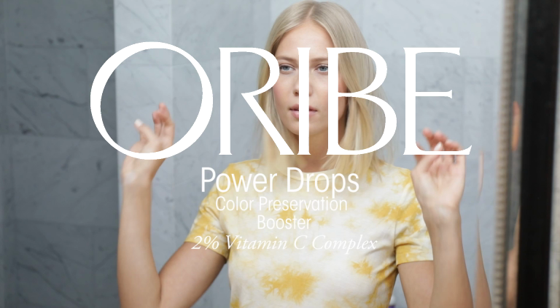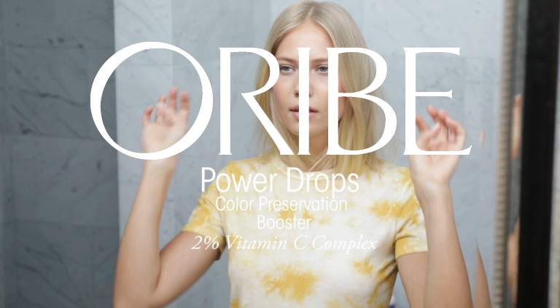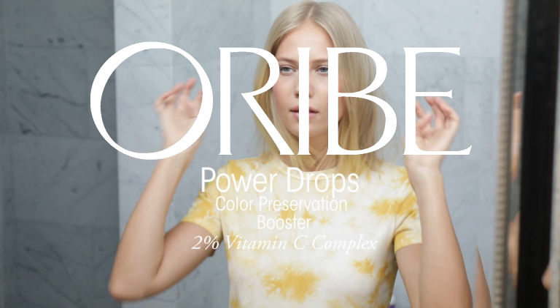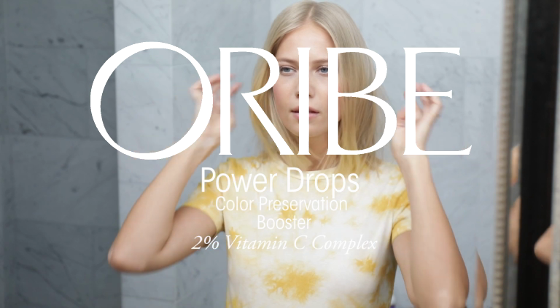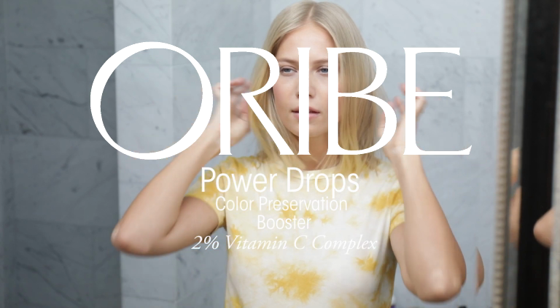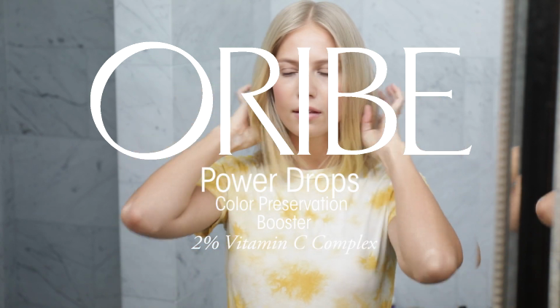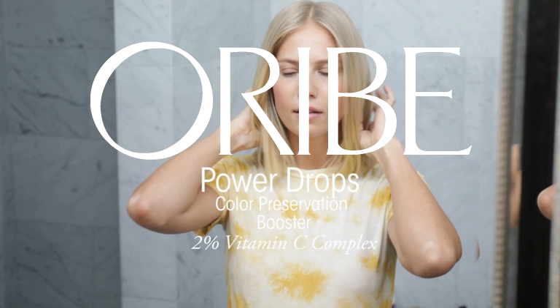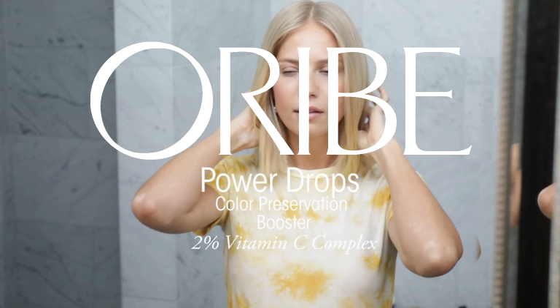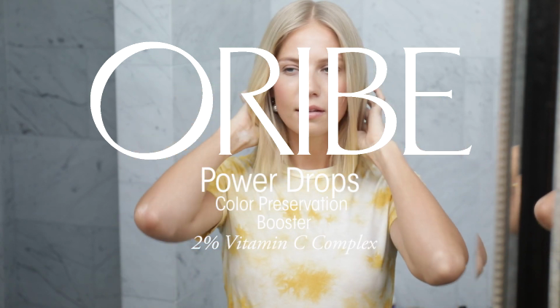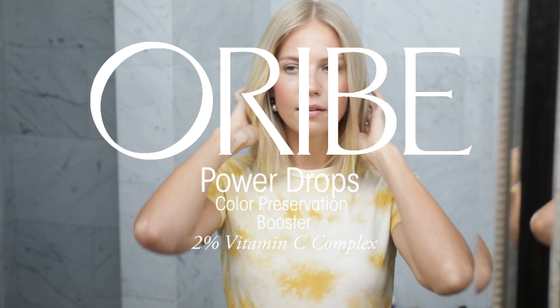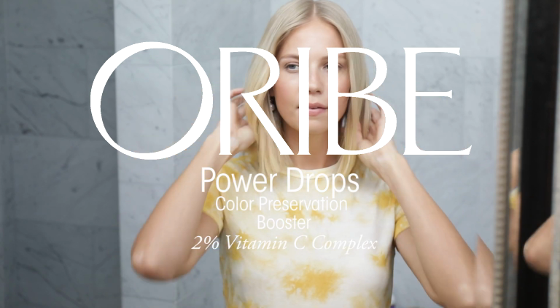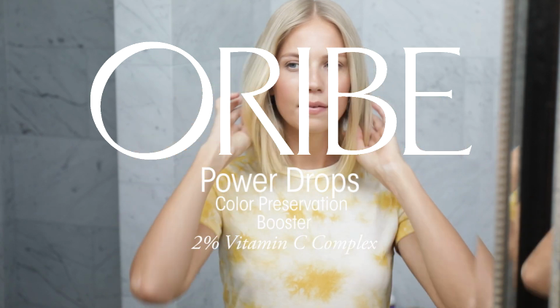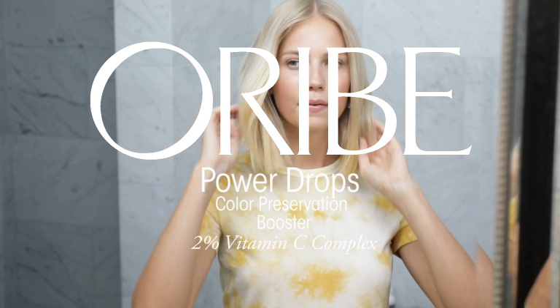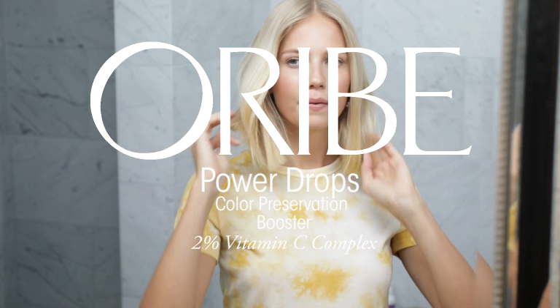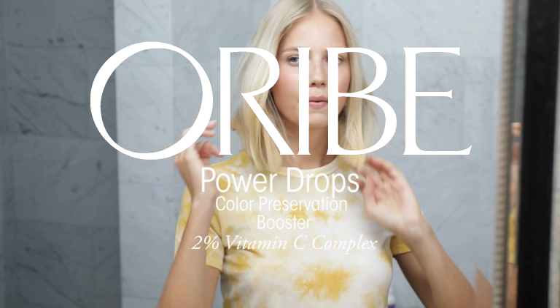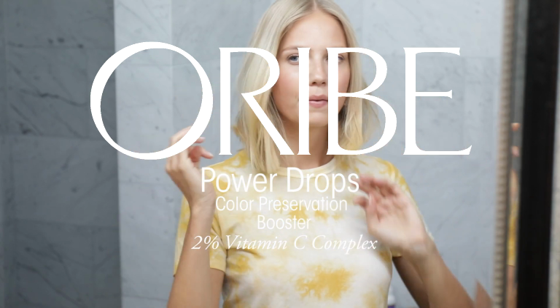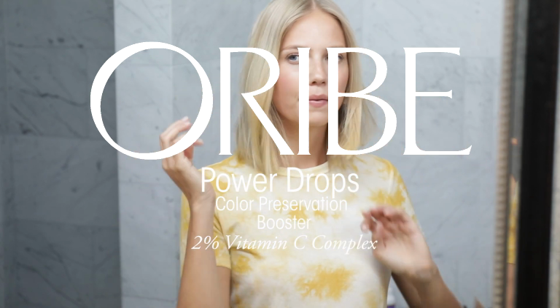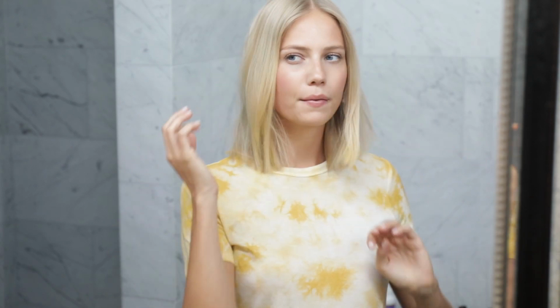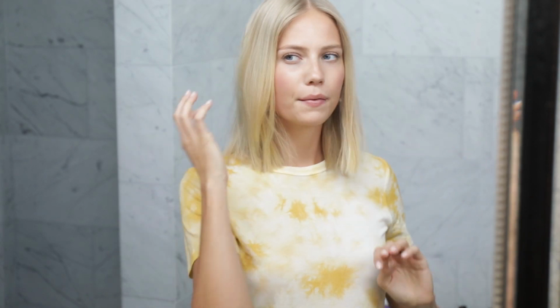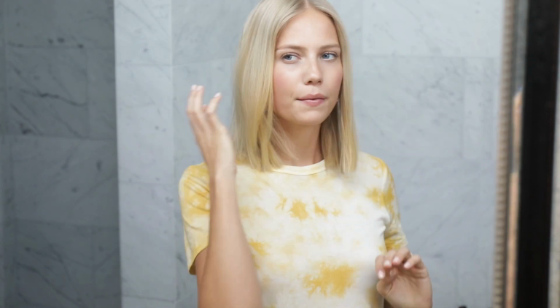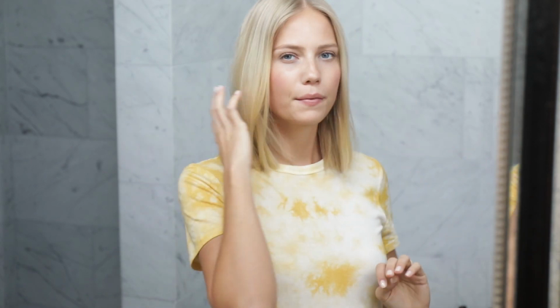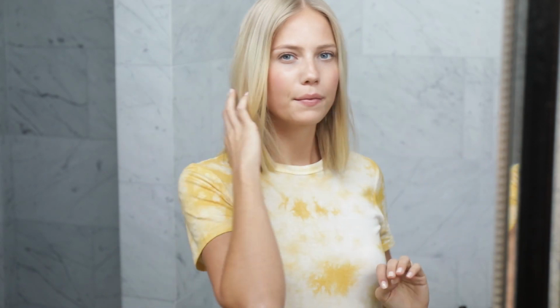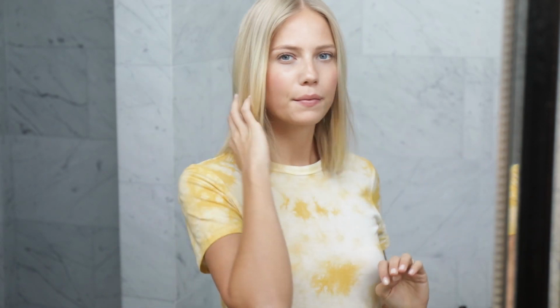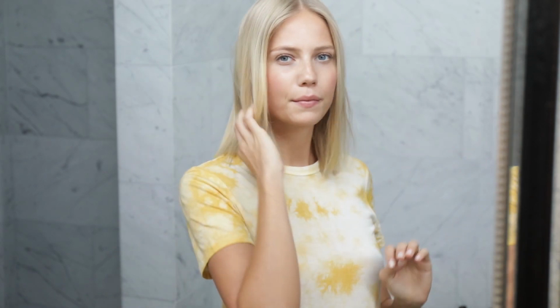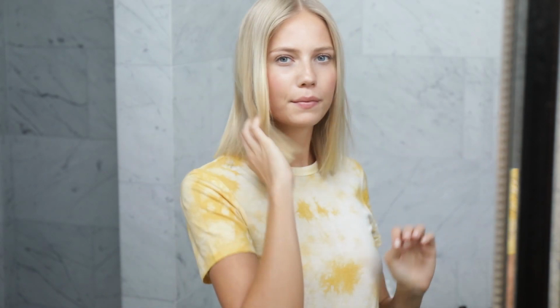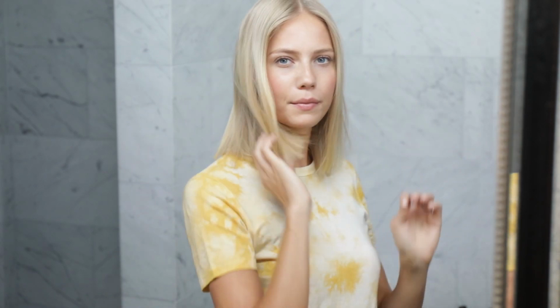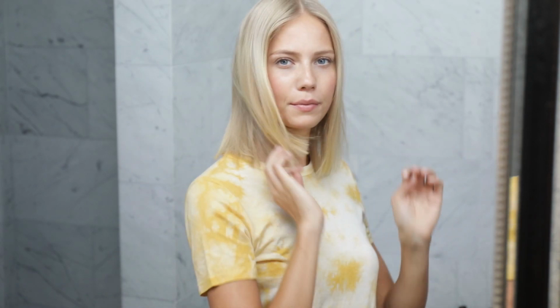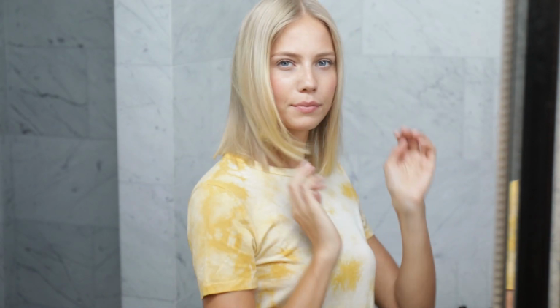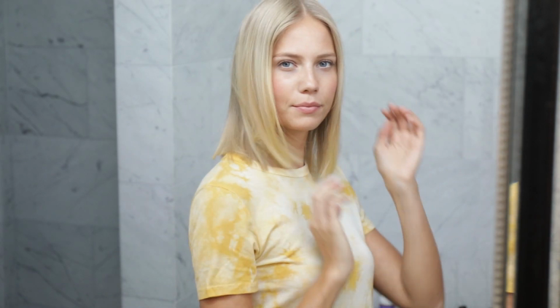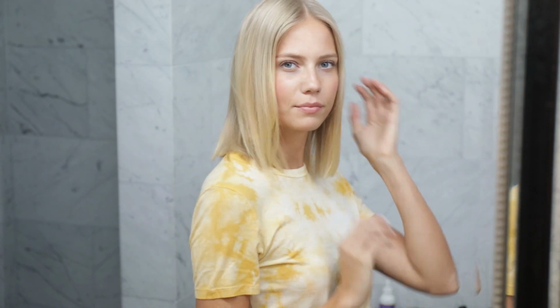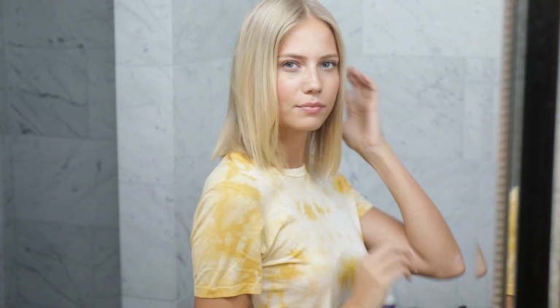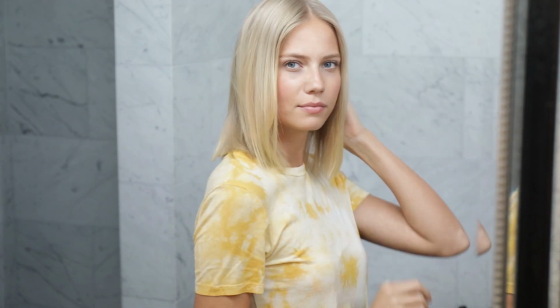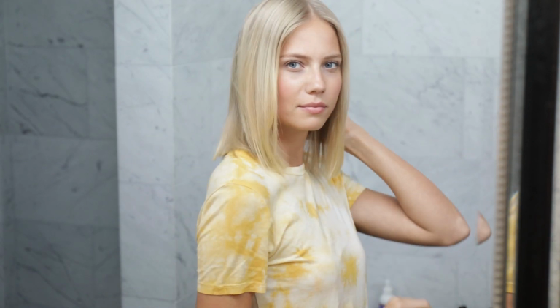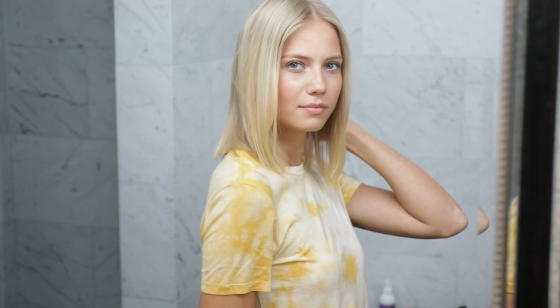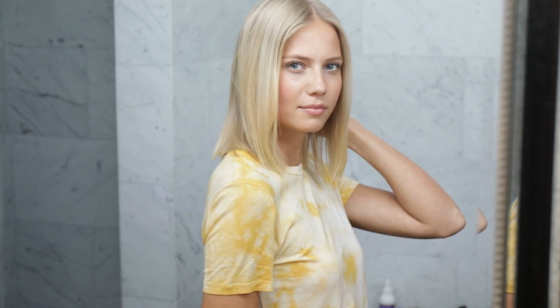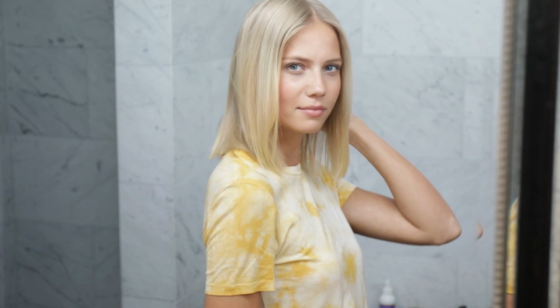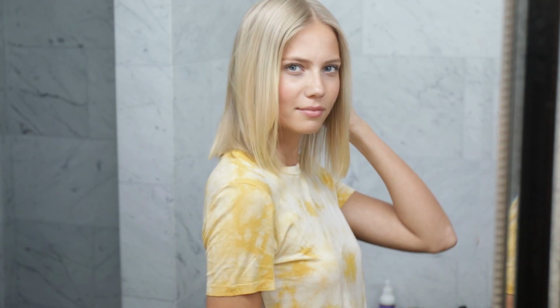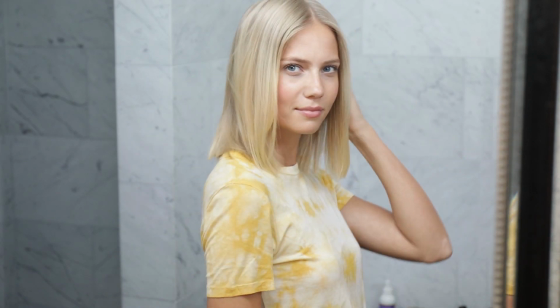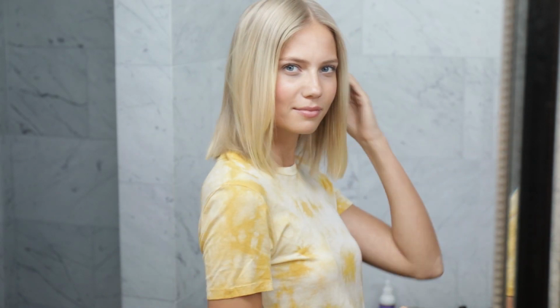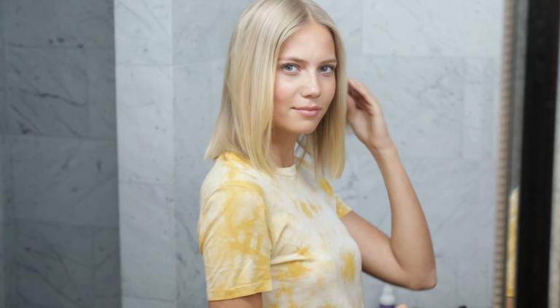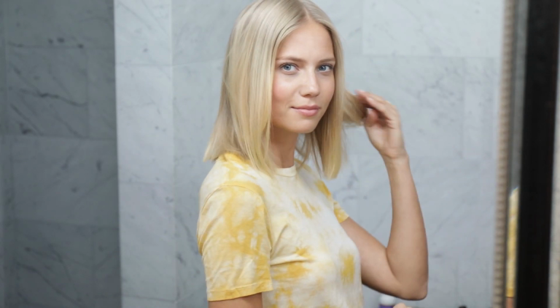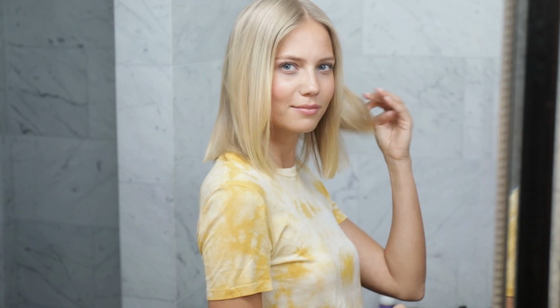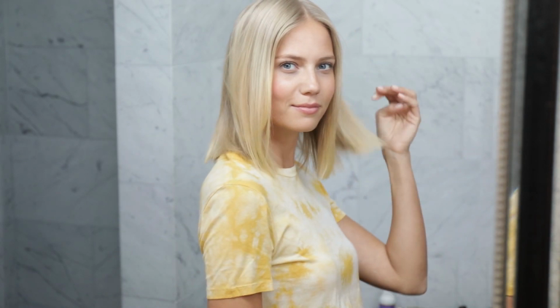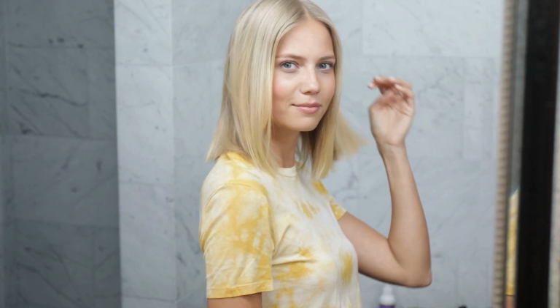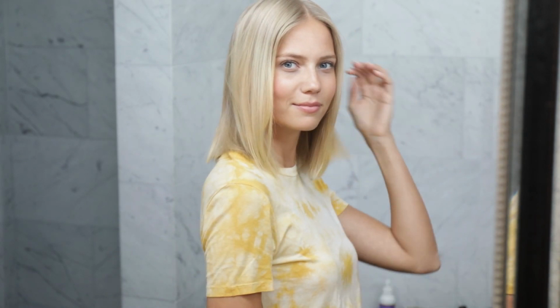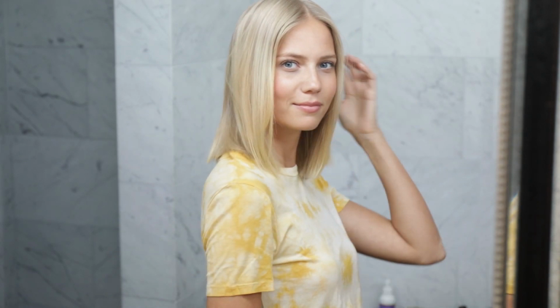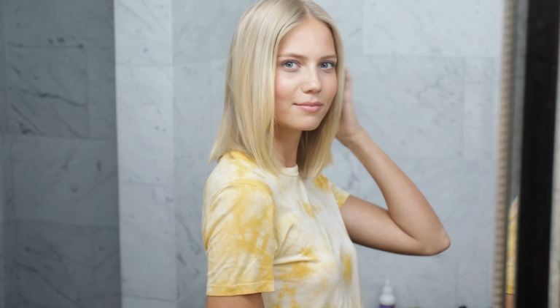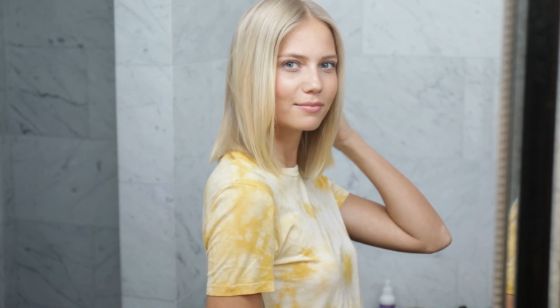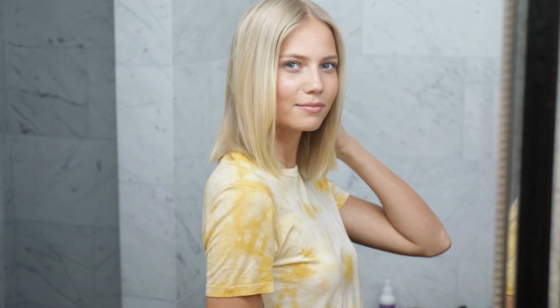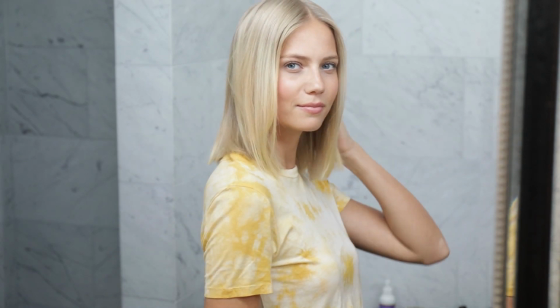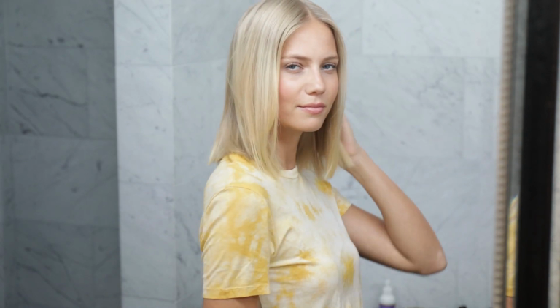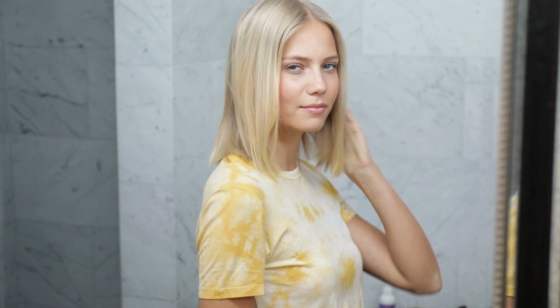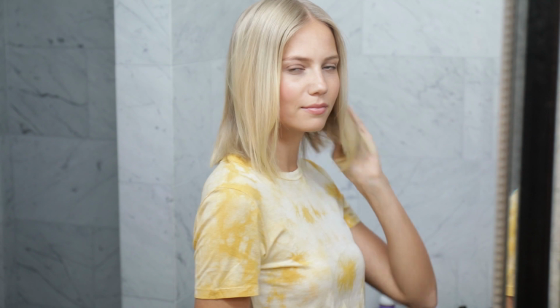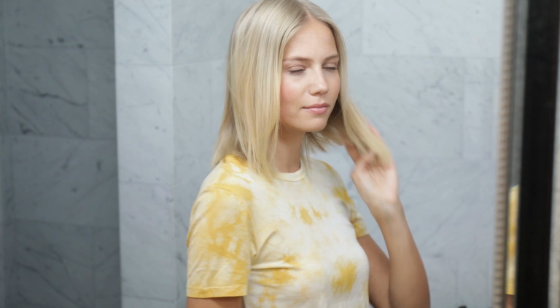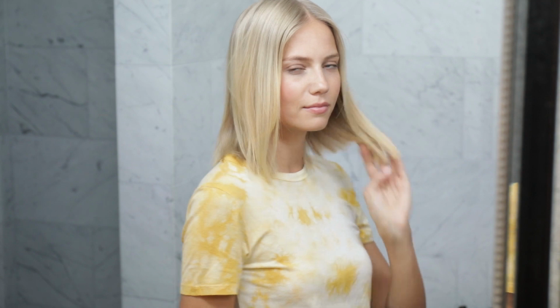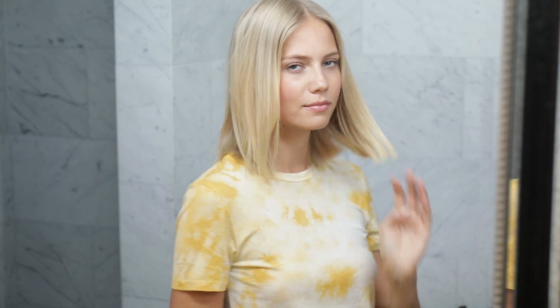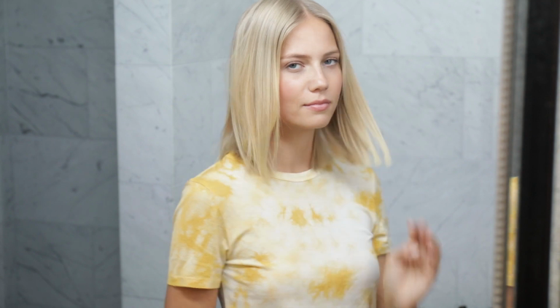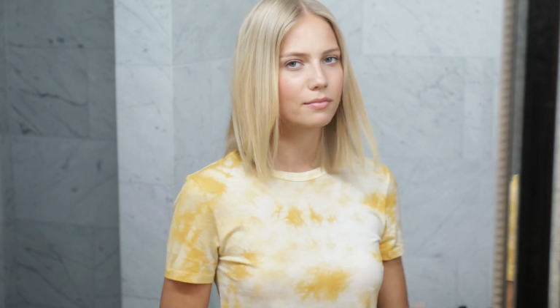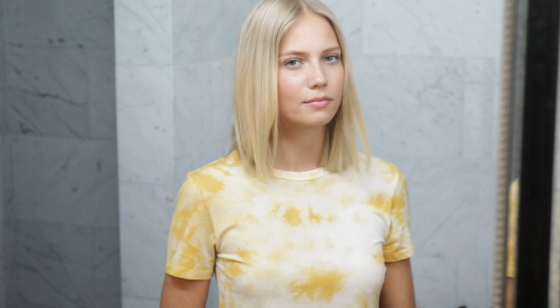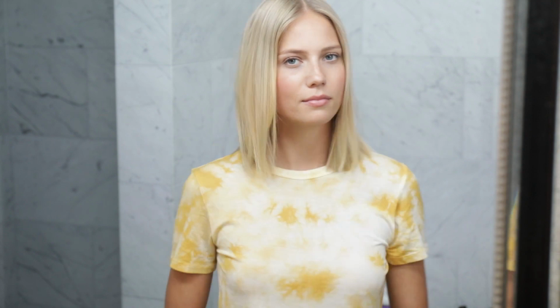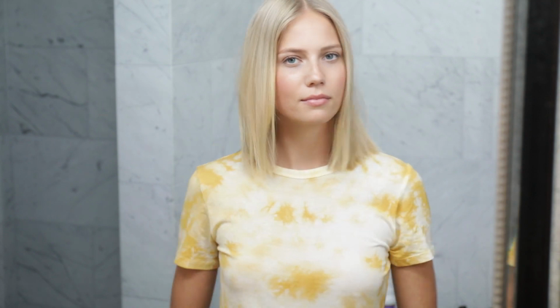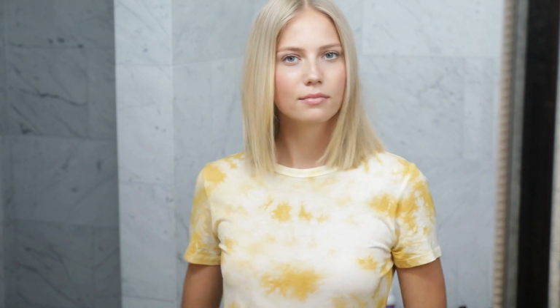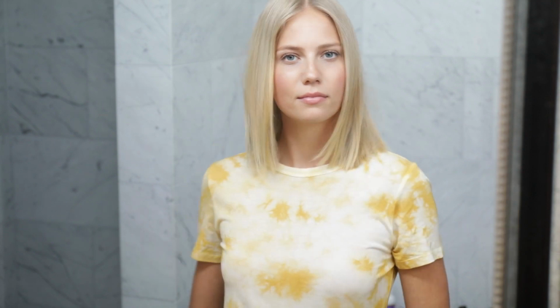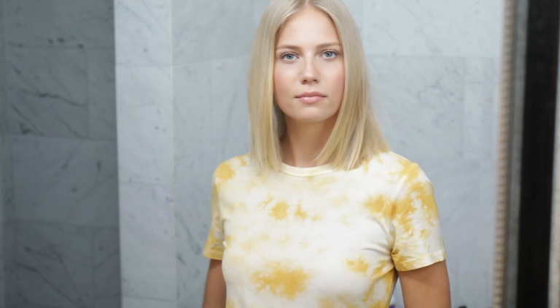Bonjour! My name is Michaela, I'm a French model. I'm going to show you how to create one of my favorite easy everyday looks.